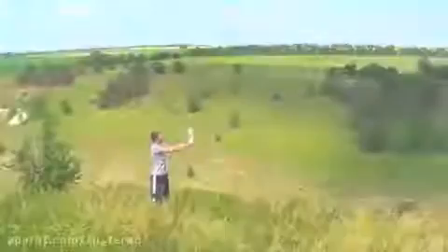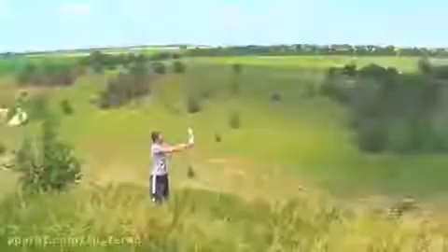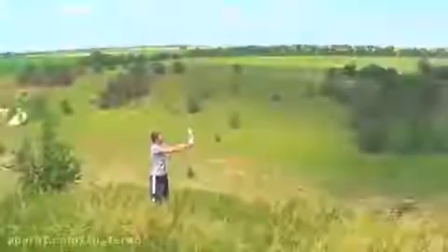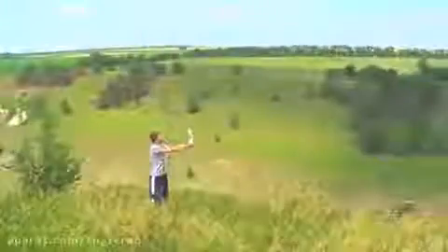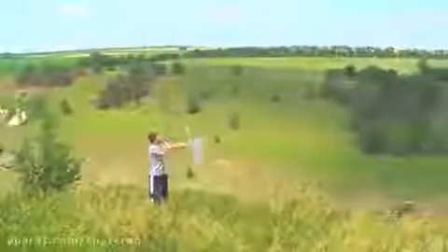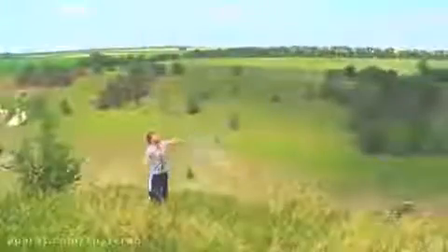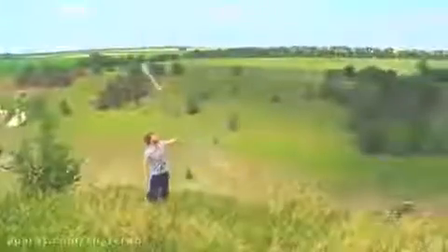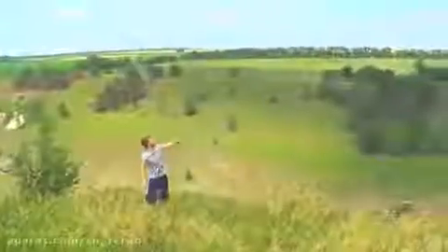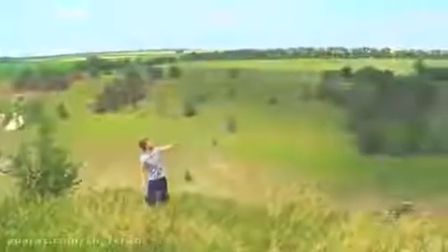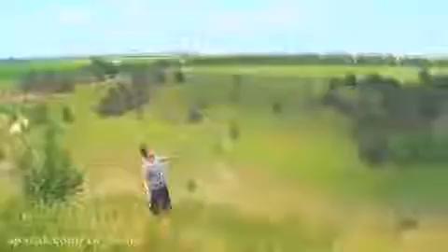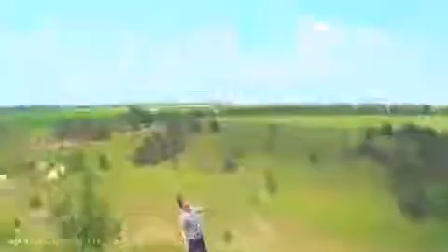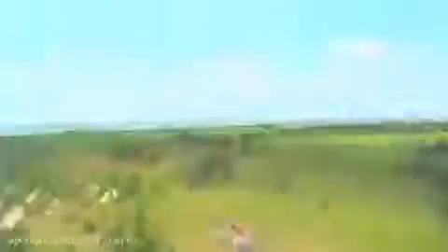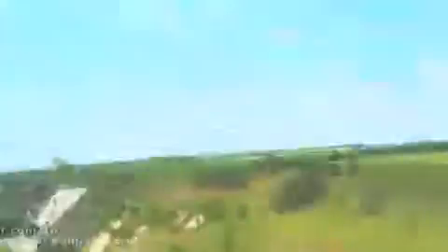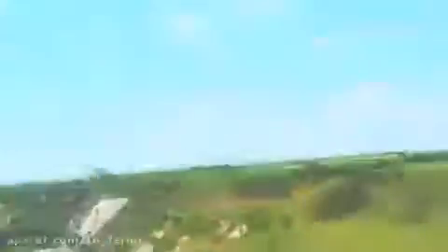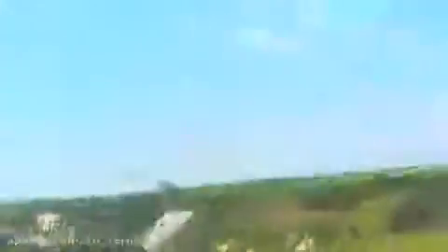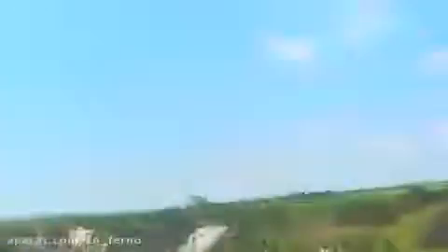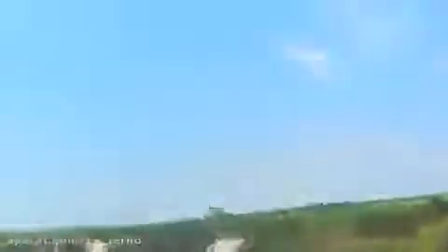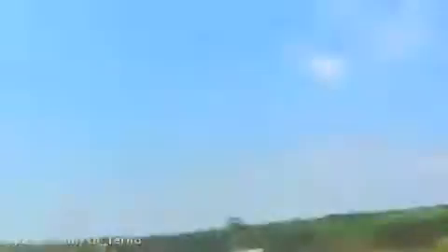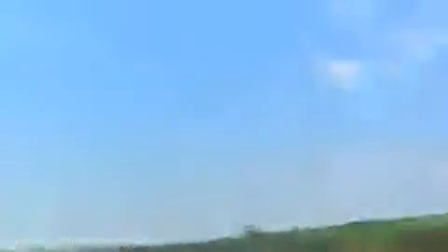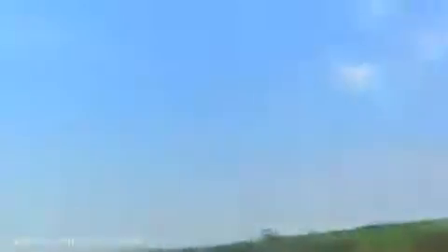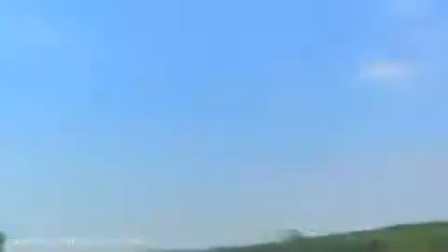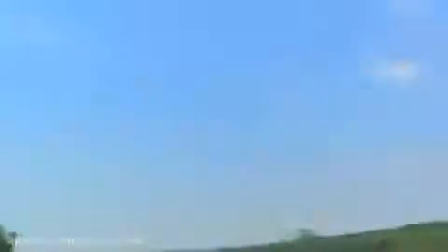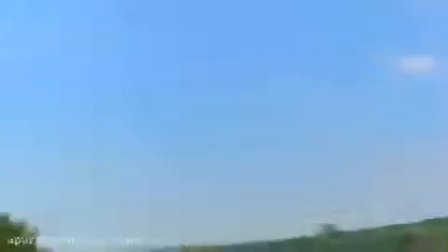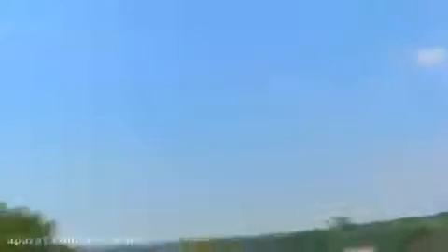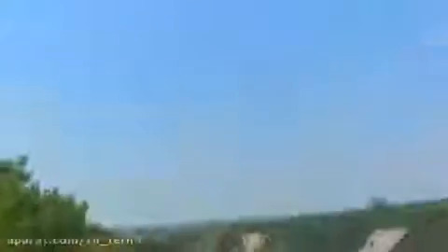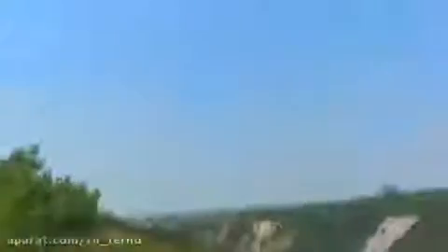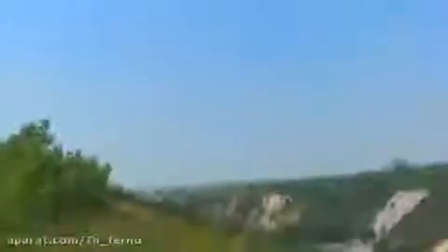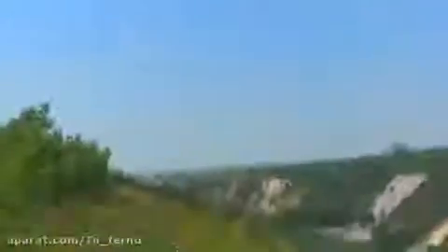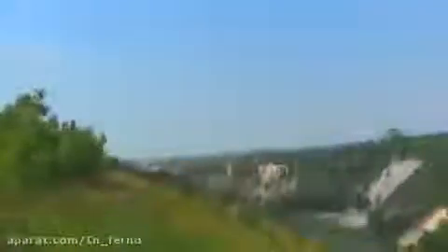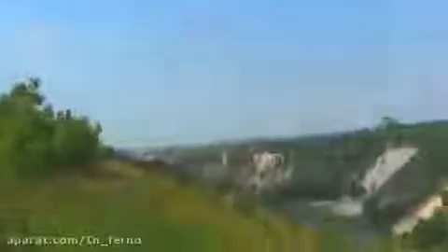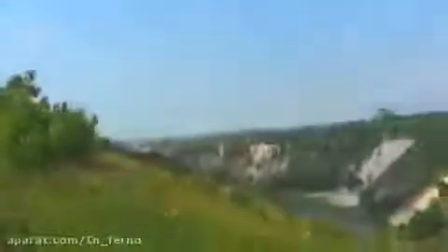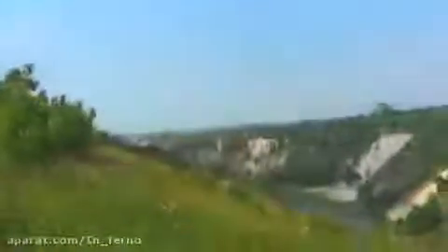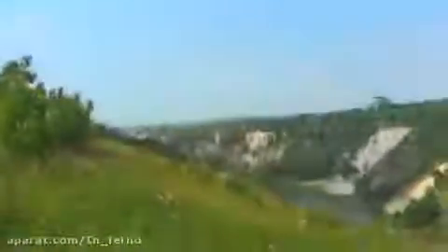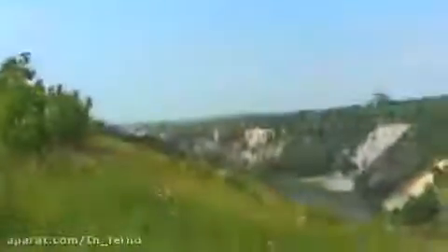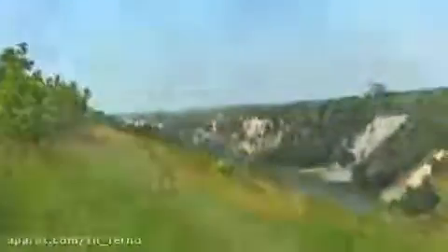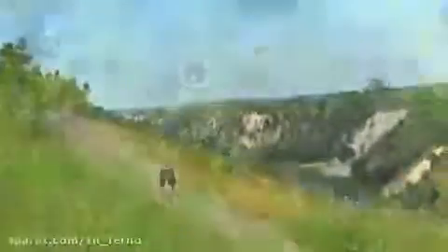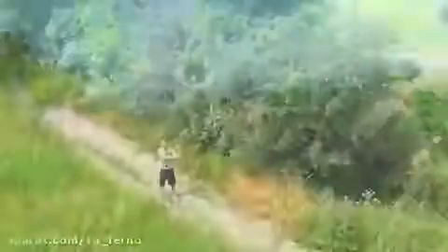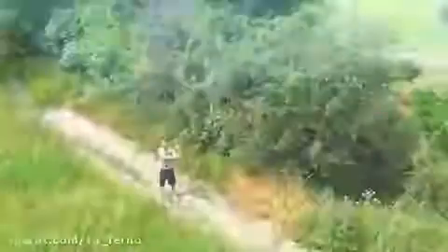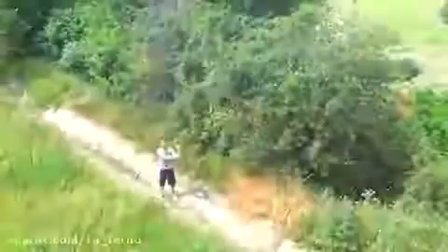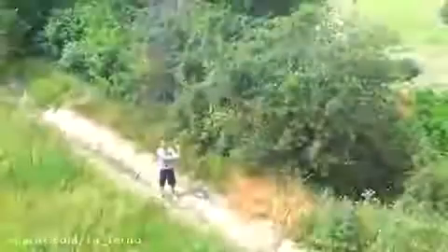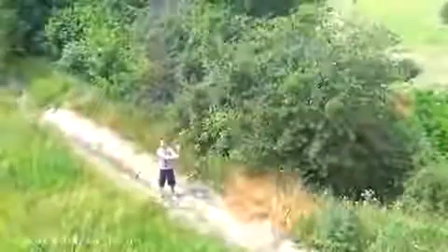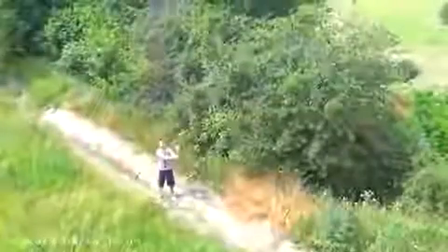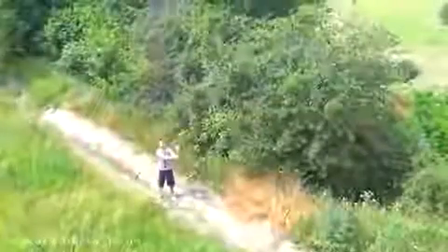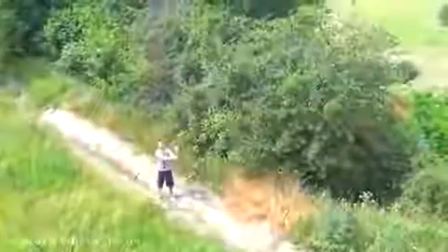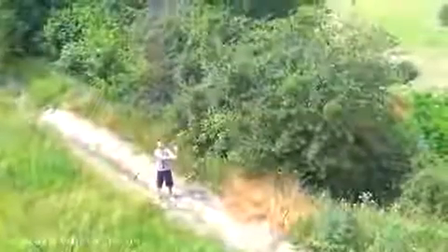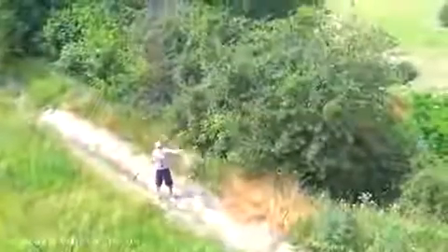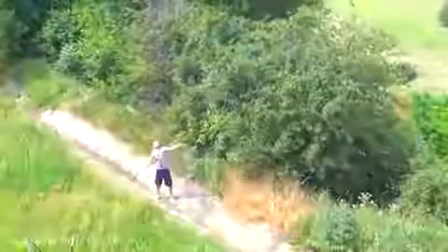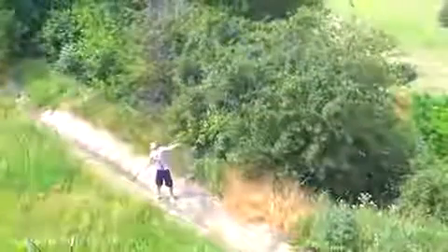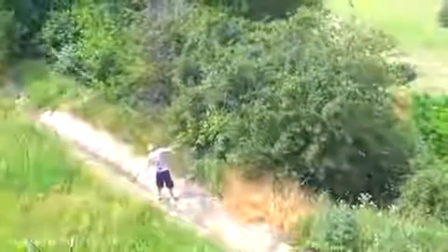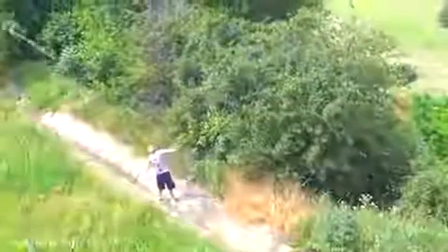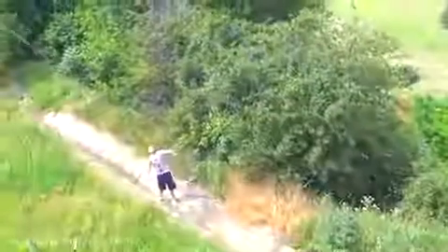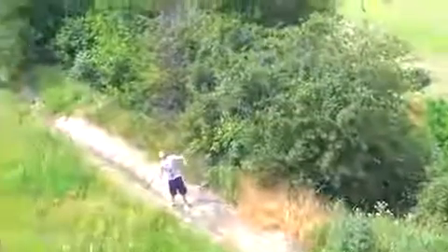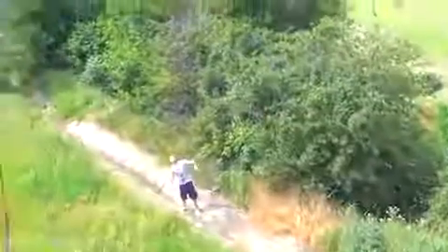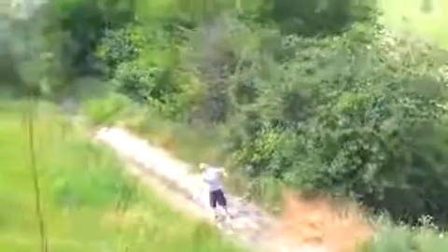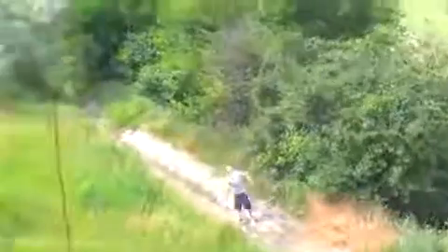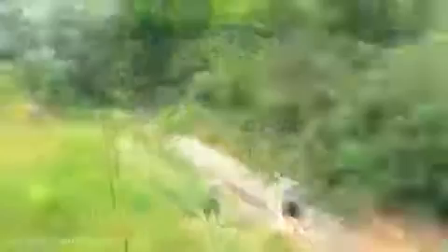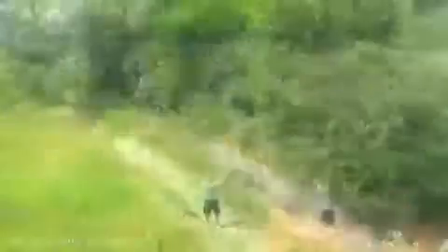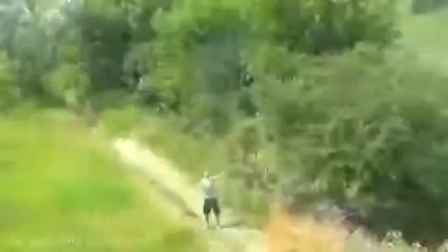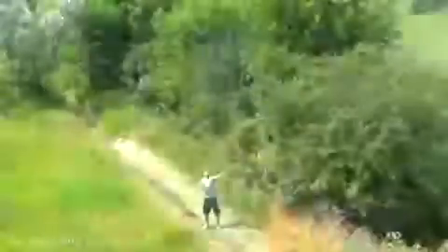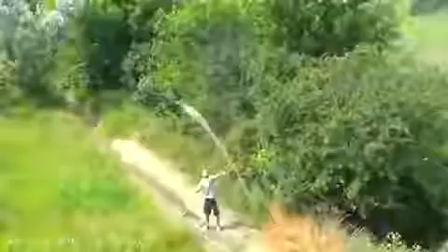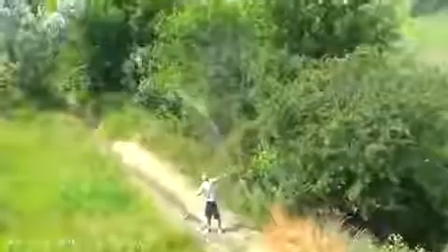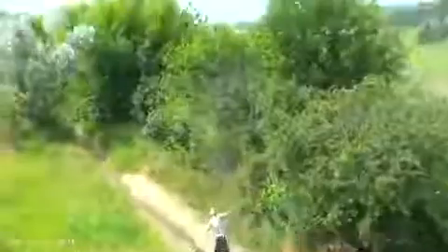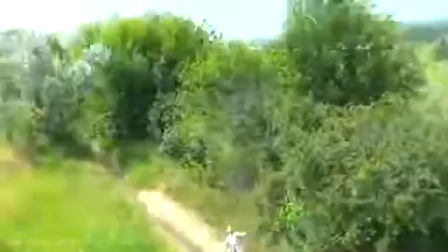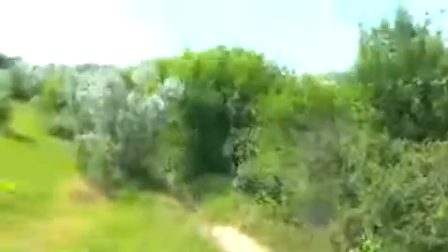Hi everybody, Herman is here! Today I'd like to show you how to make the simplest water rocket from a plastic bottle.